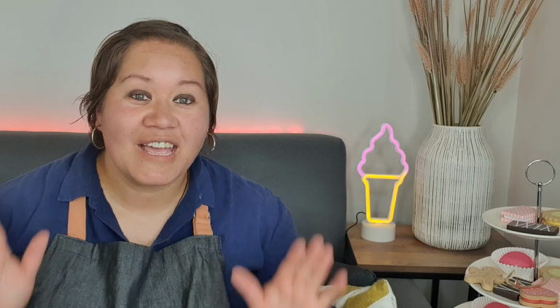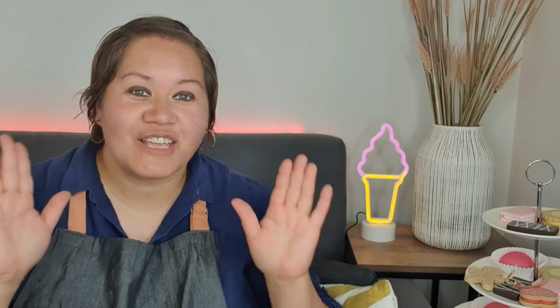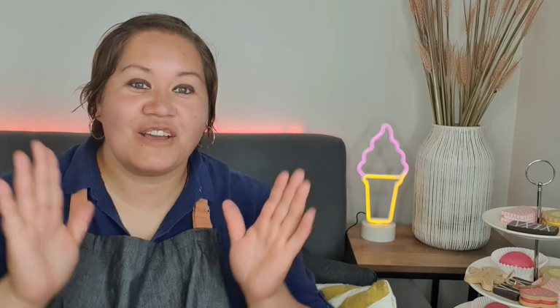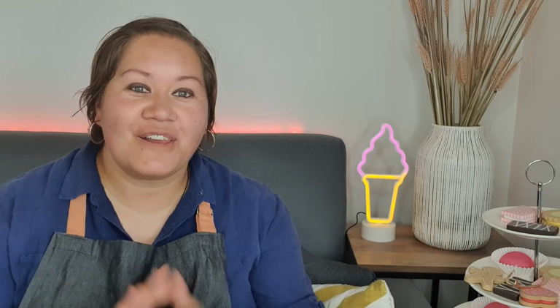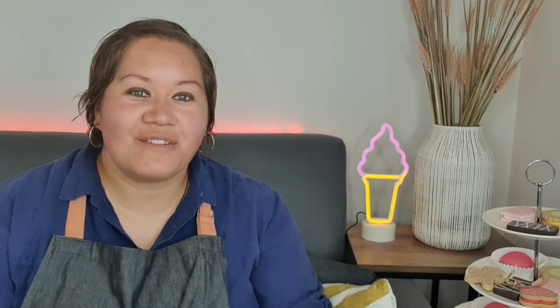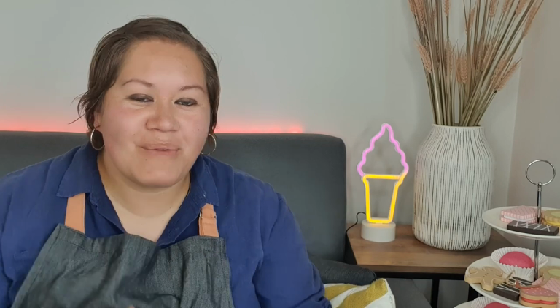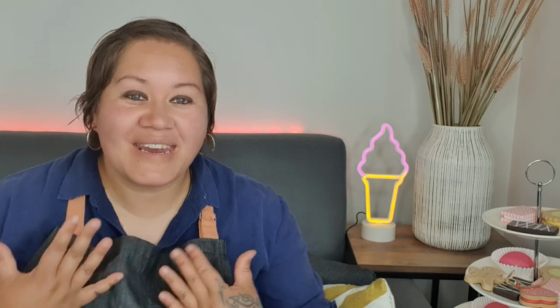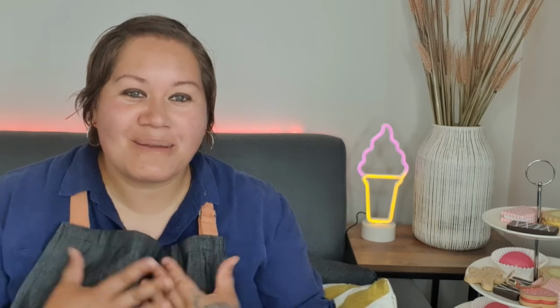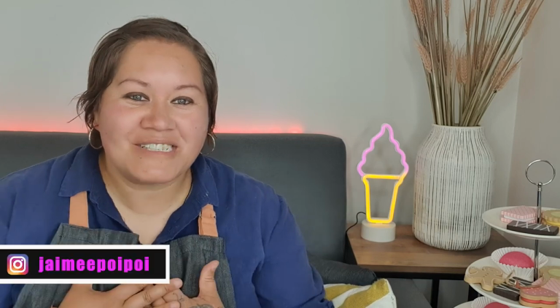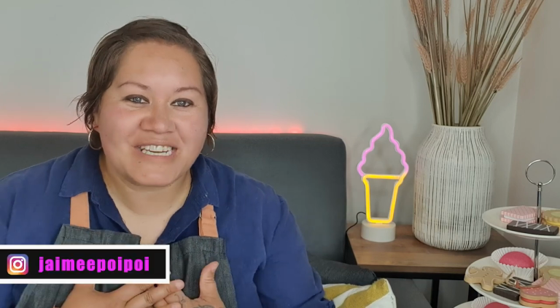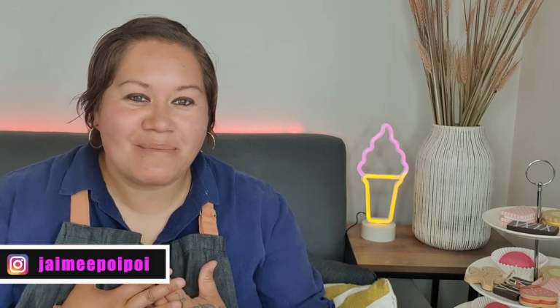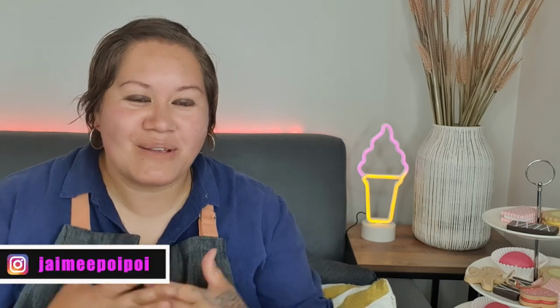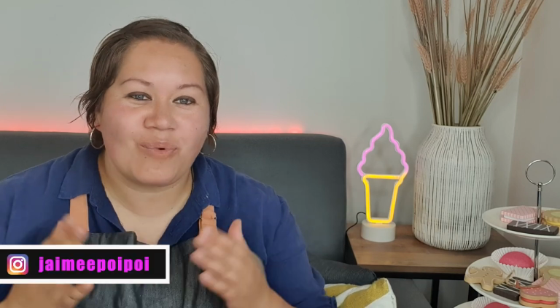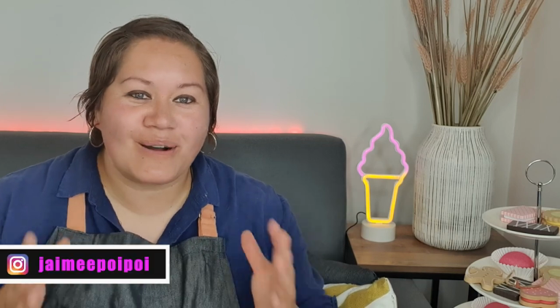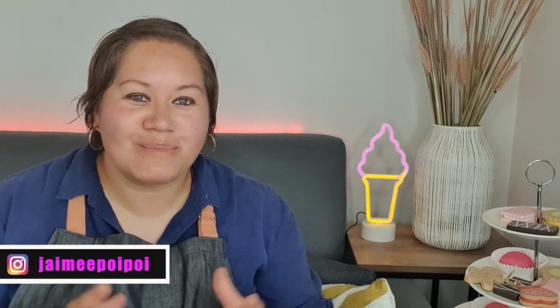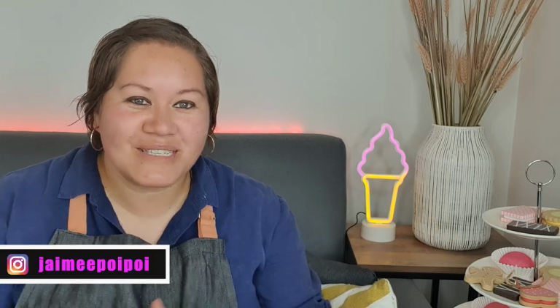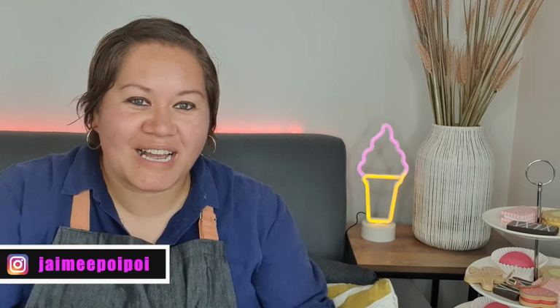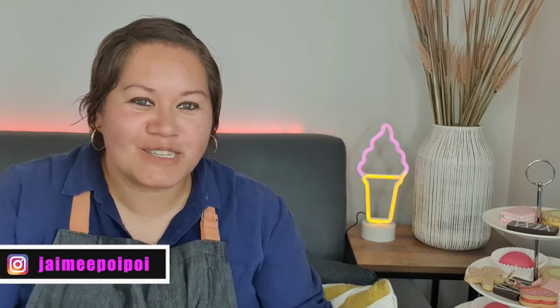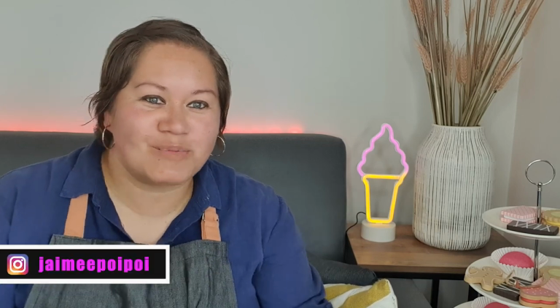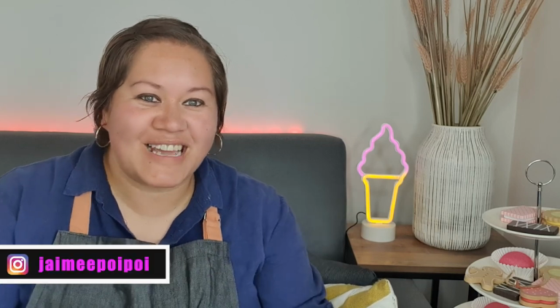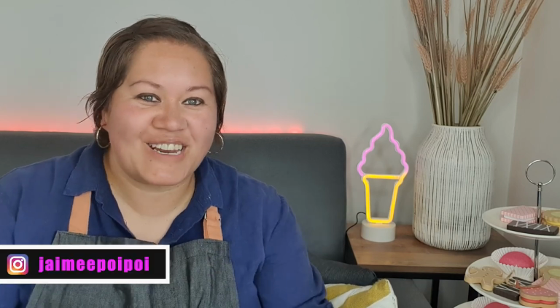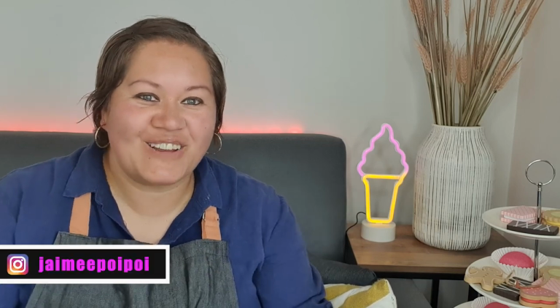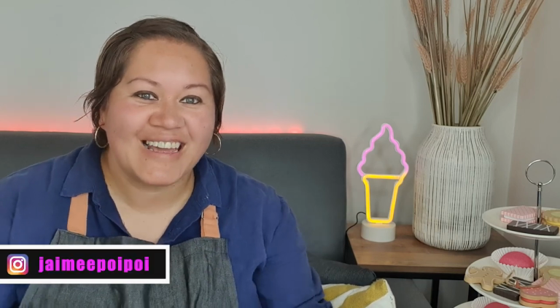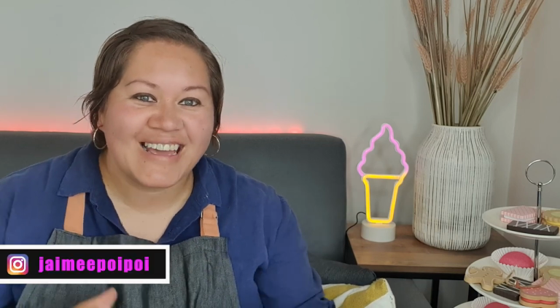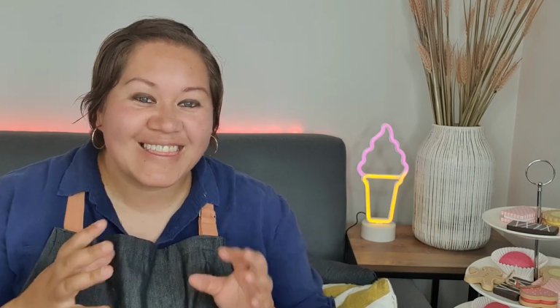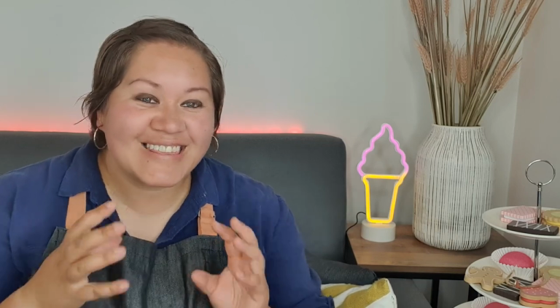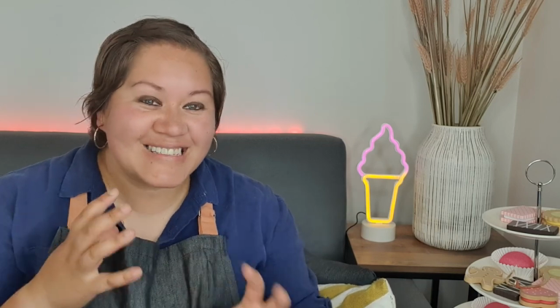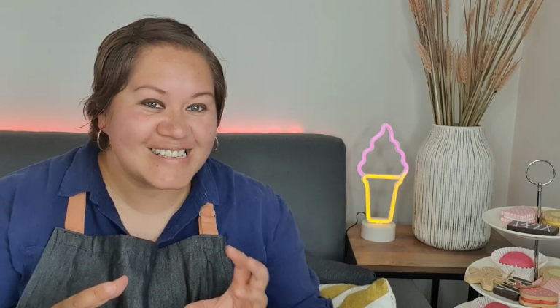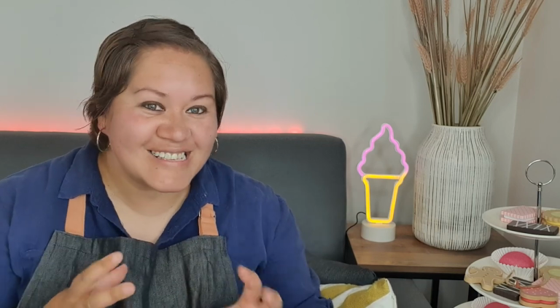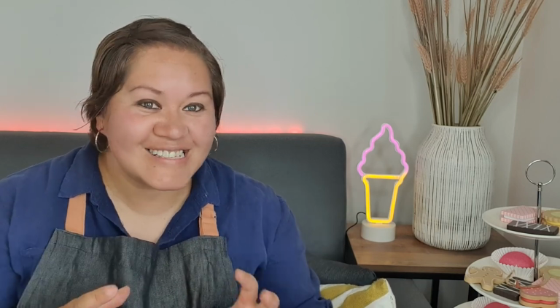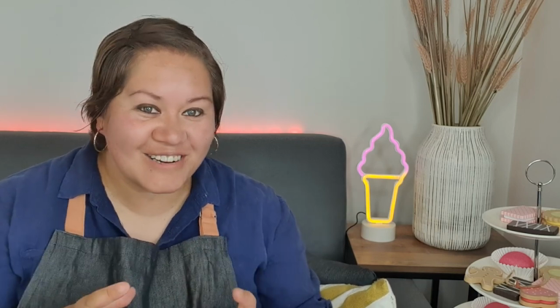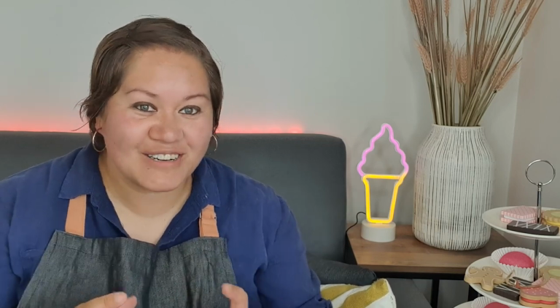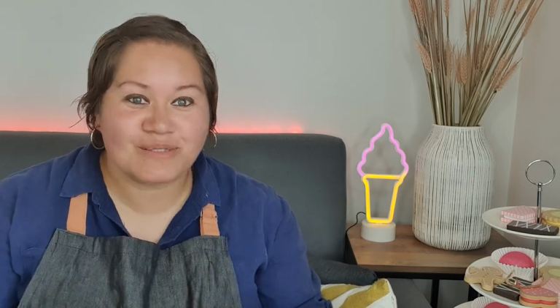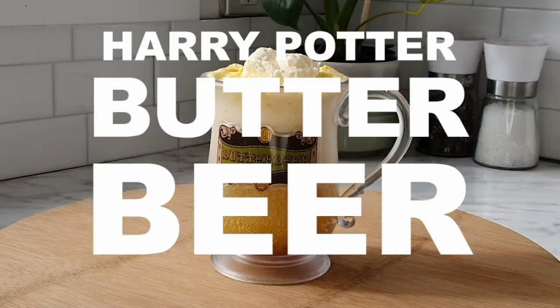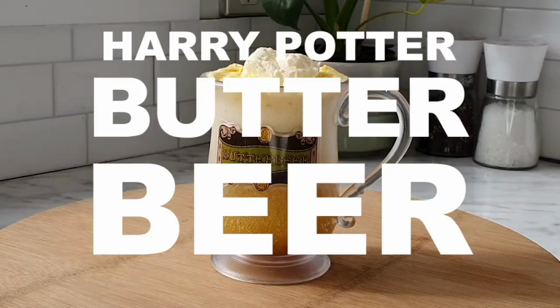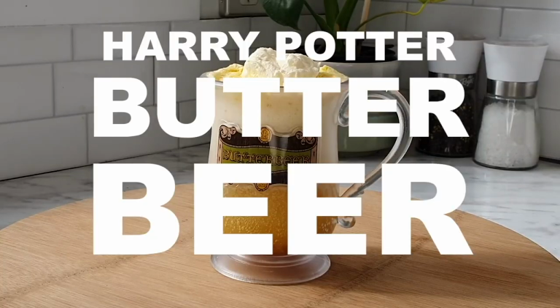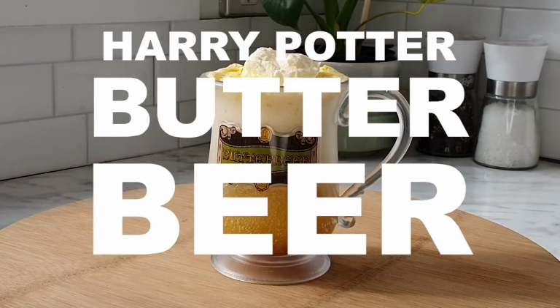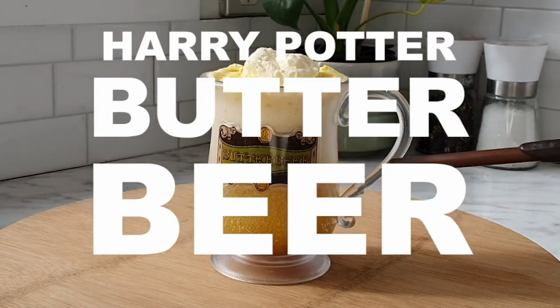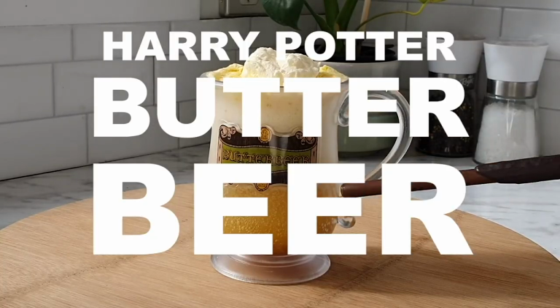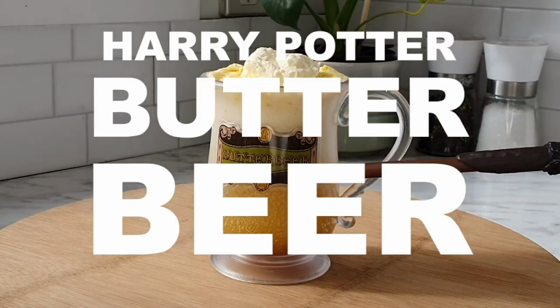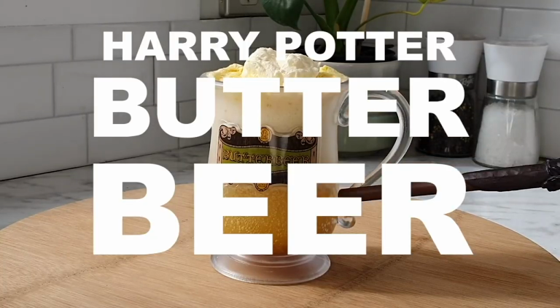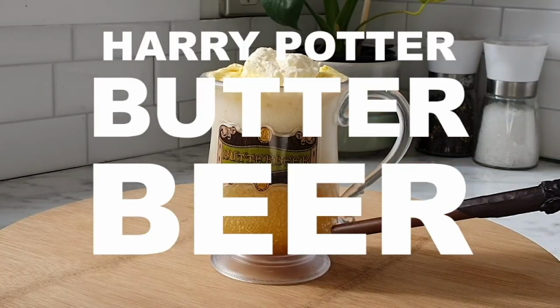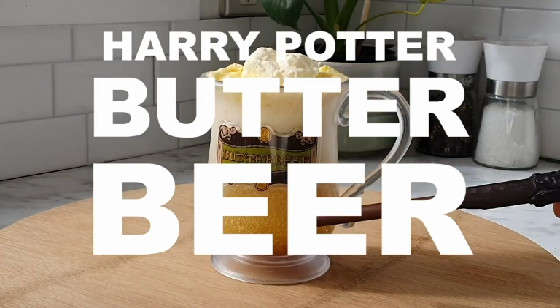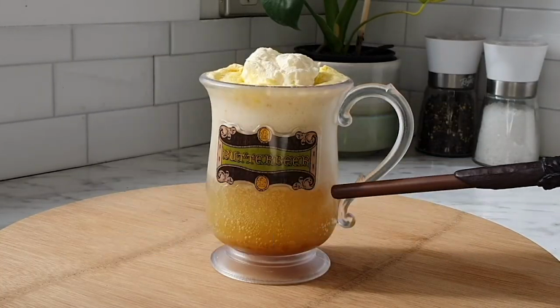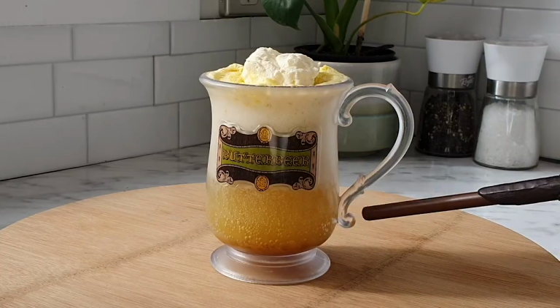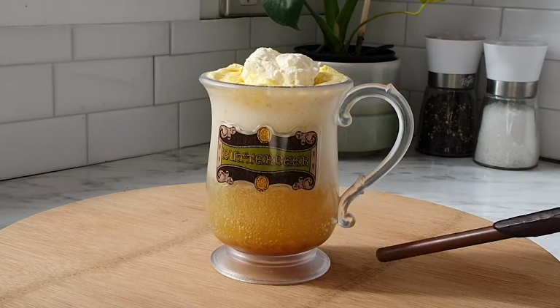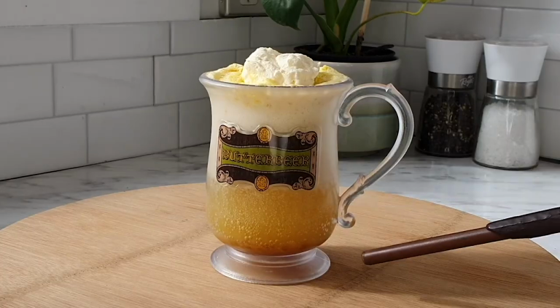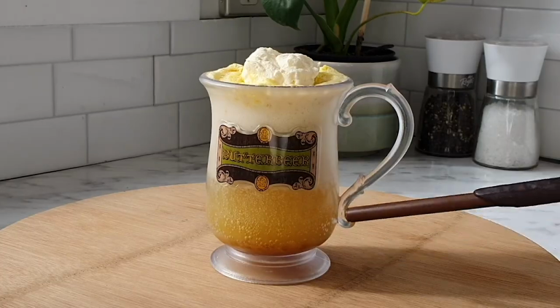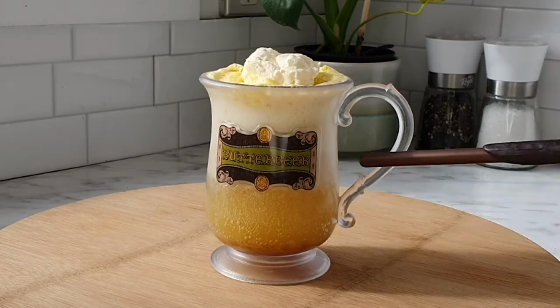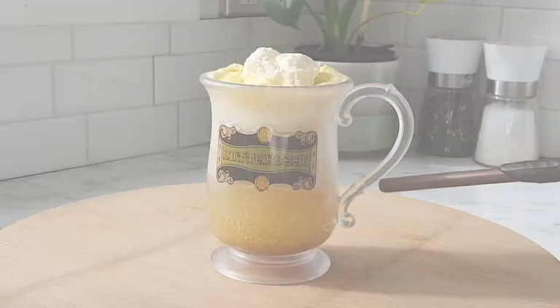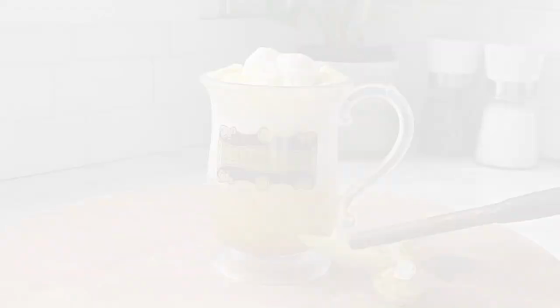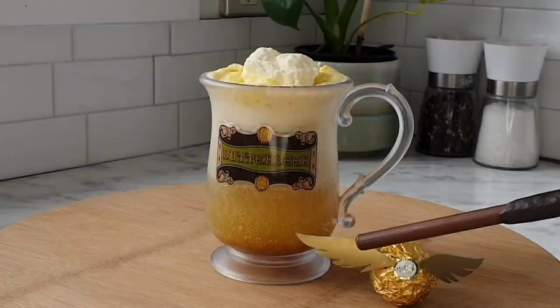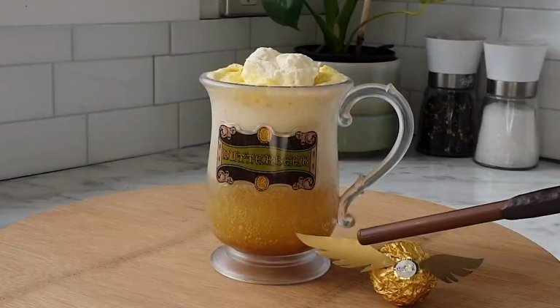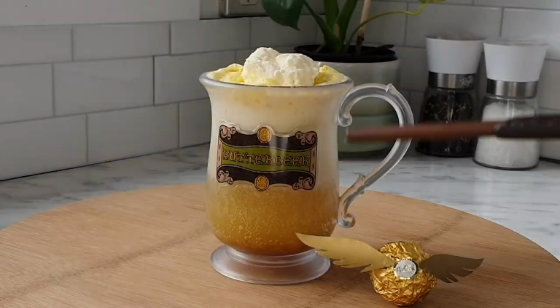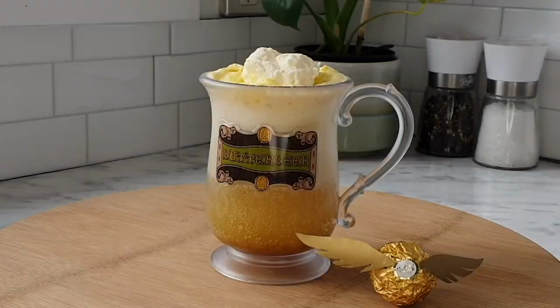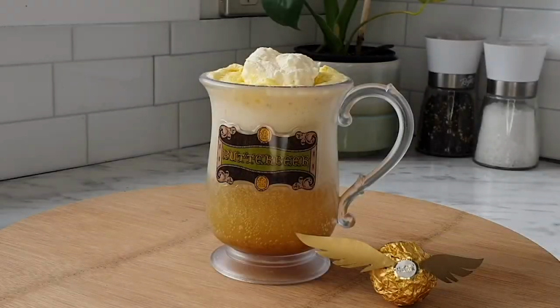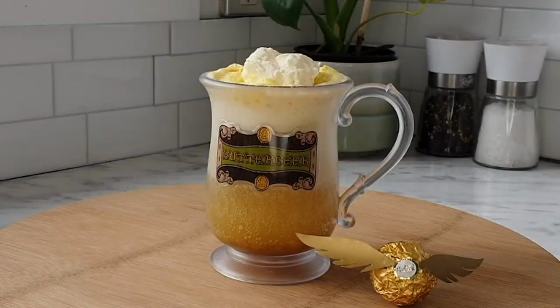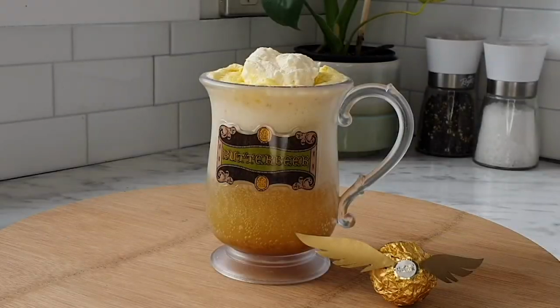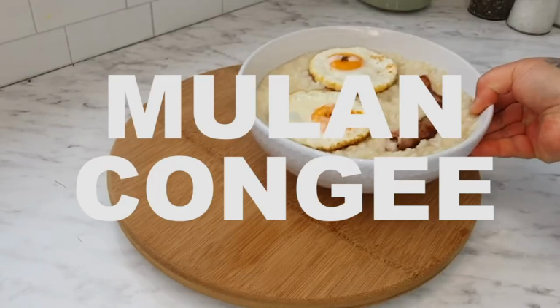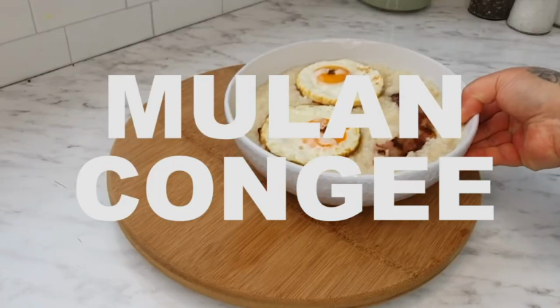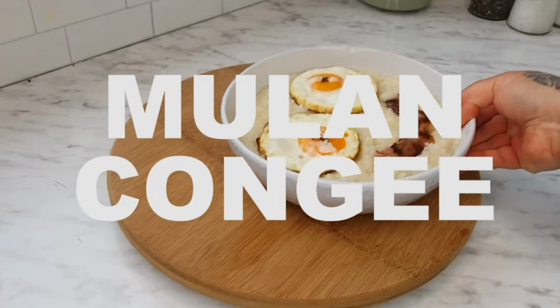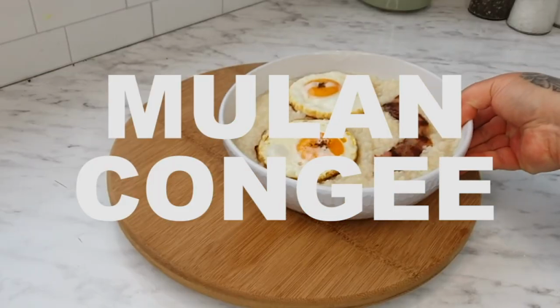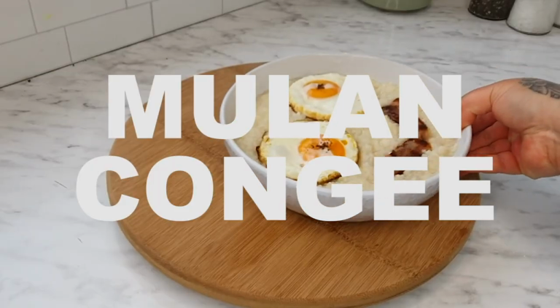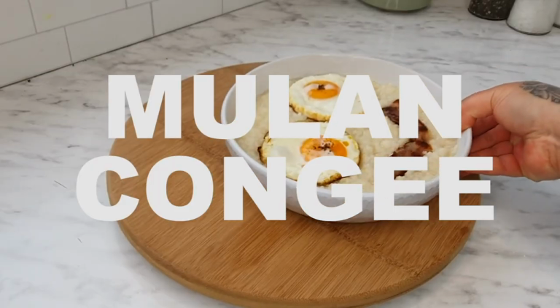Kia ora, my name is Jamie. Welcome to Couch Potato. This is a series where I try and recreate some of the foods we see in our favorite shows.